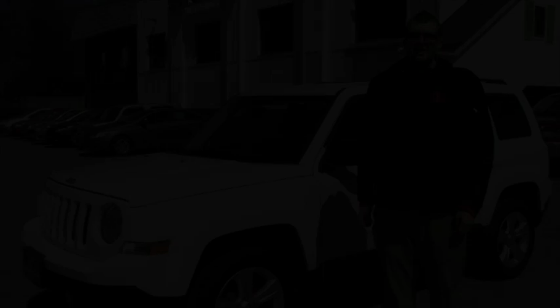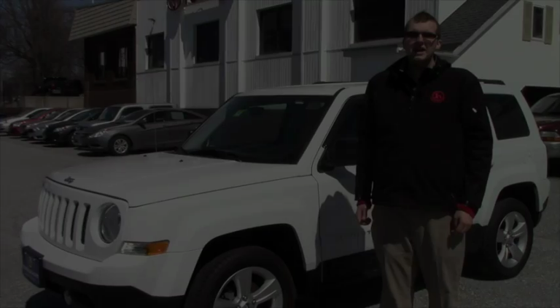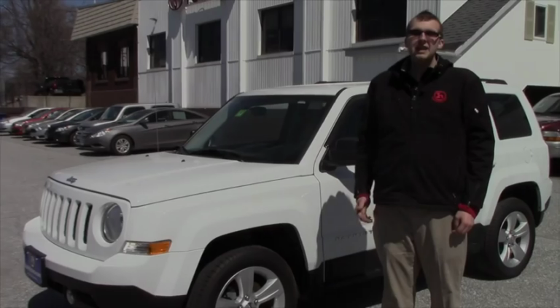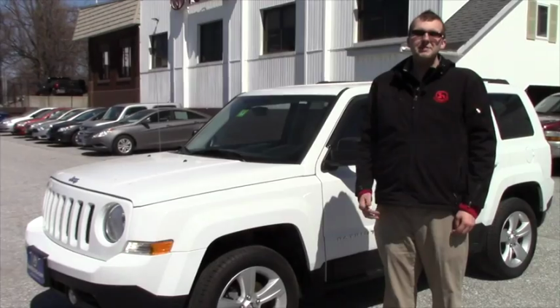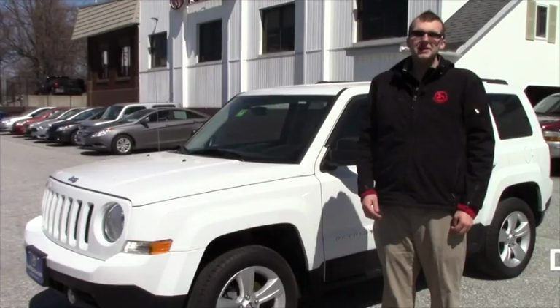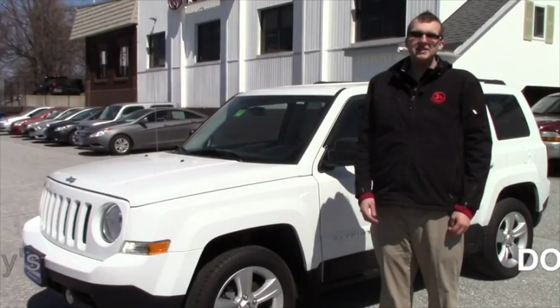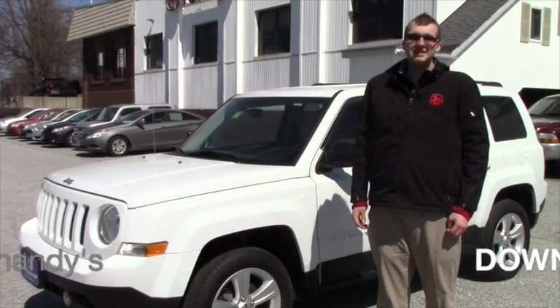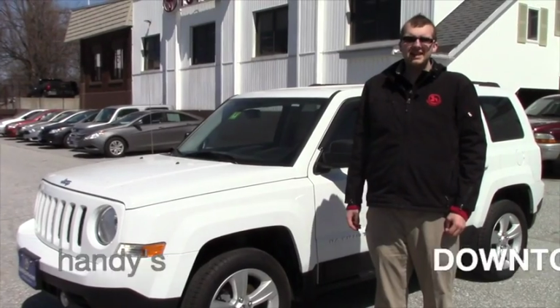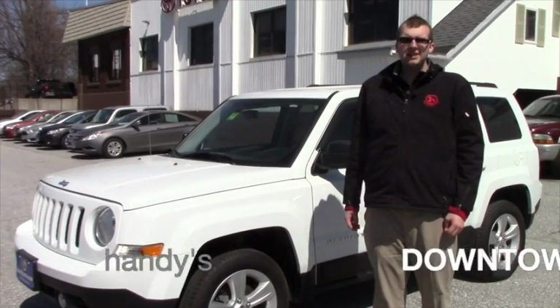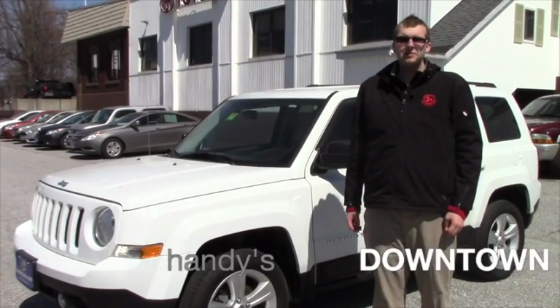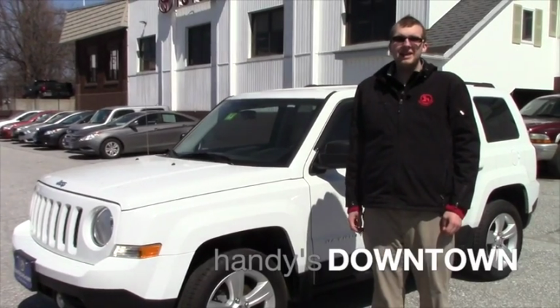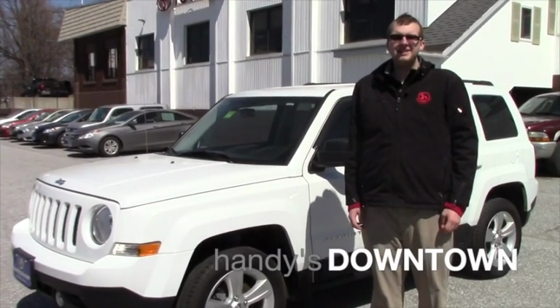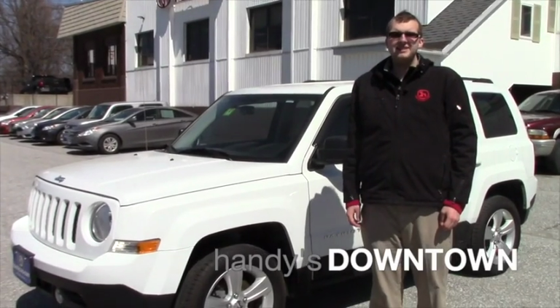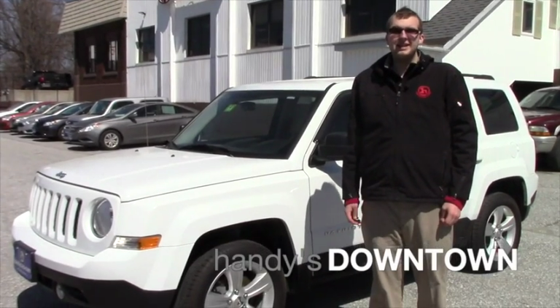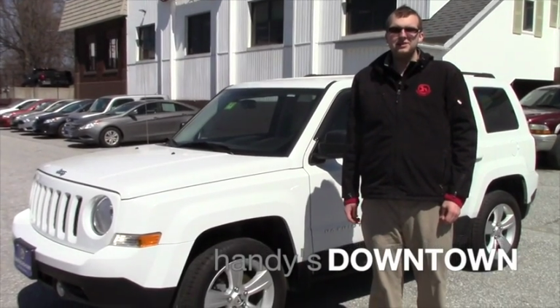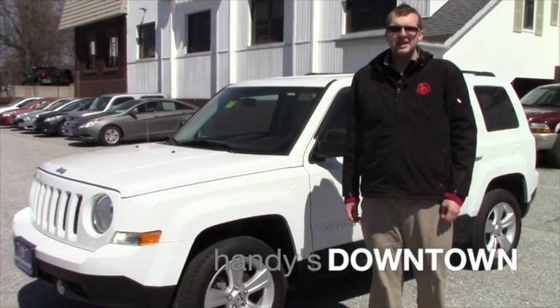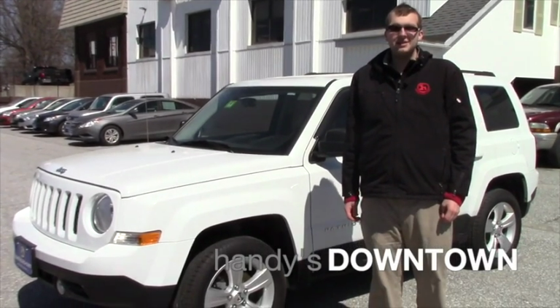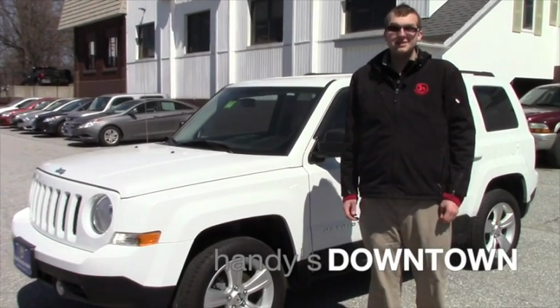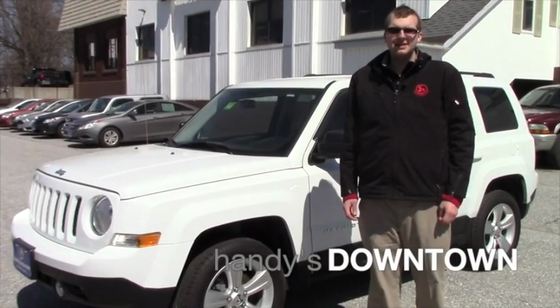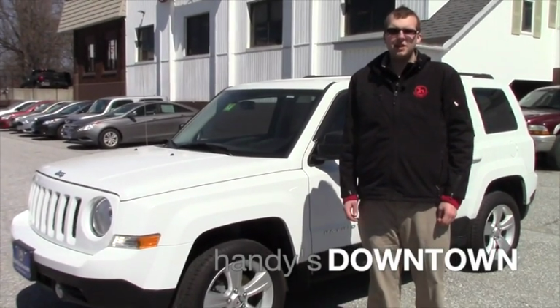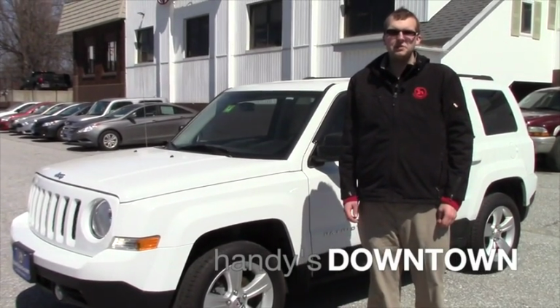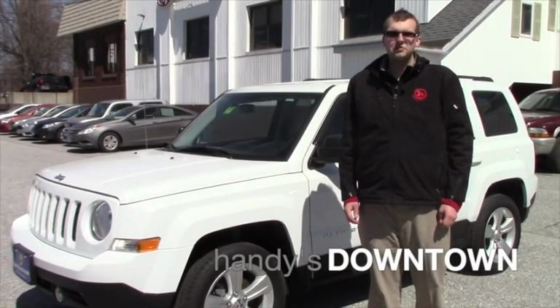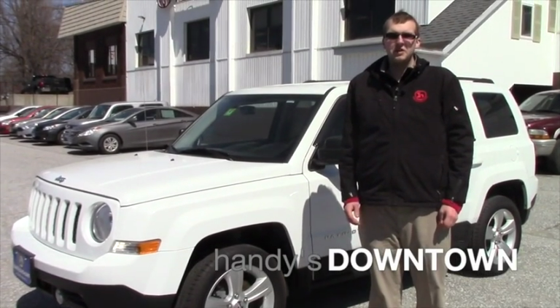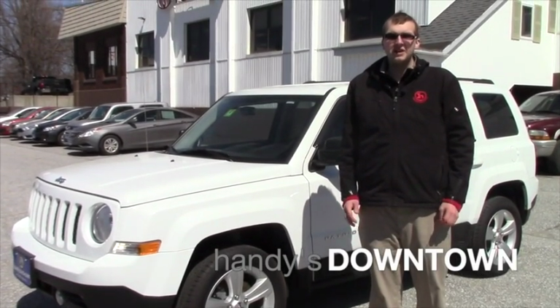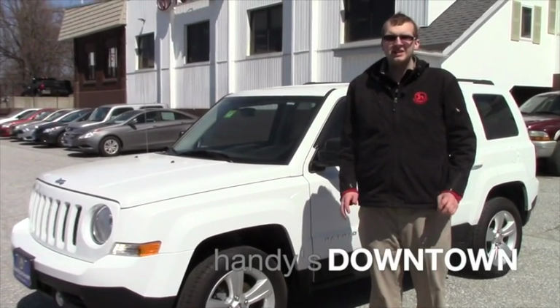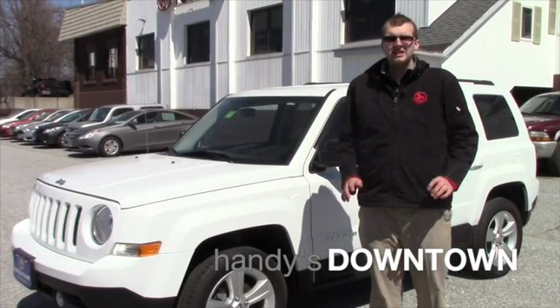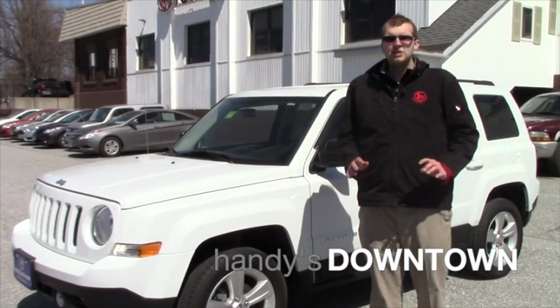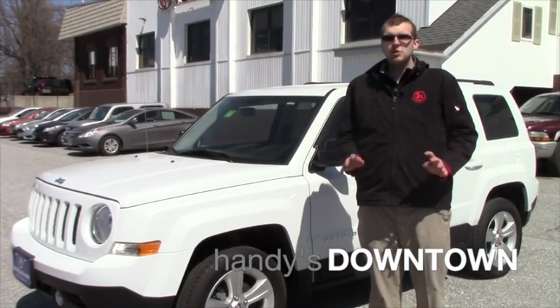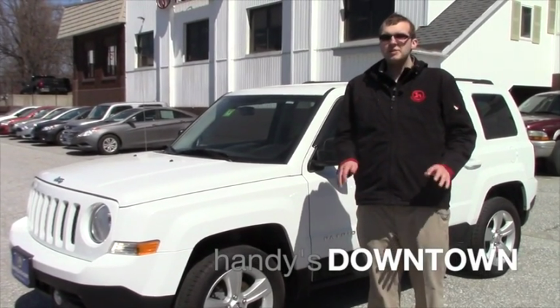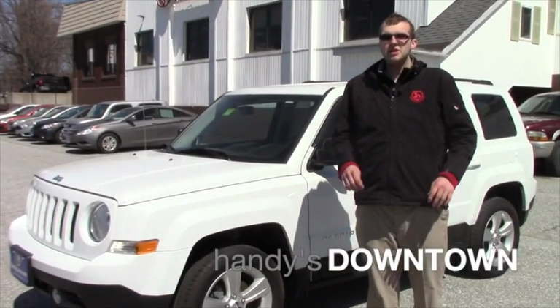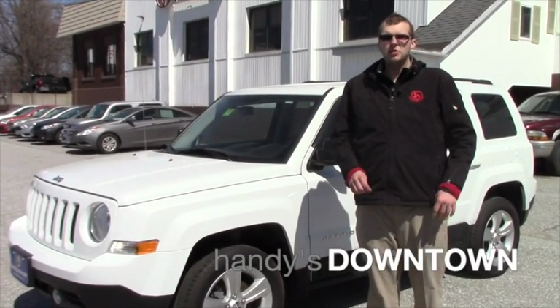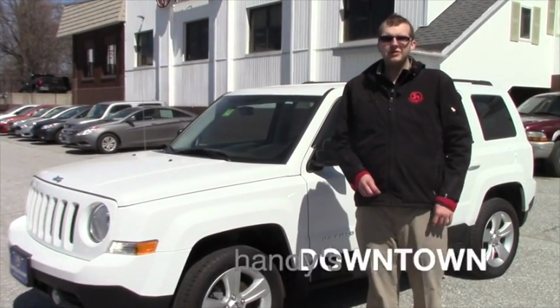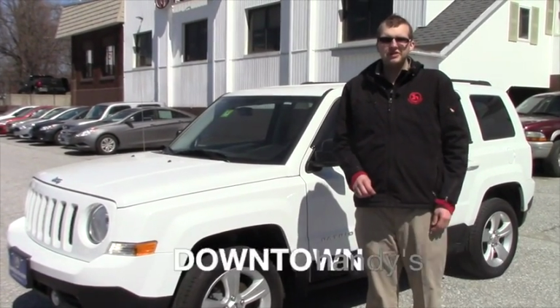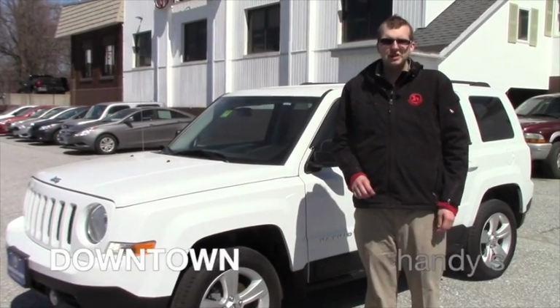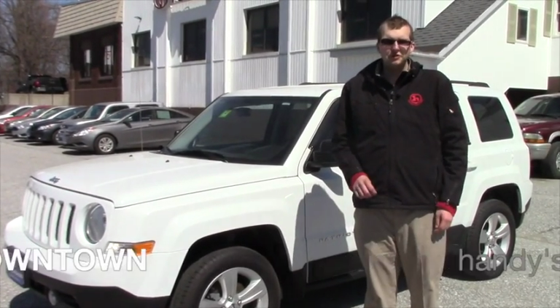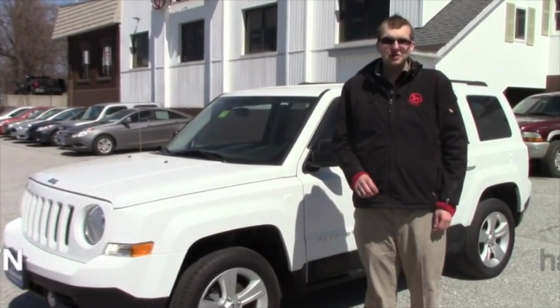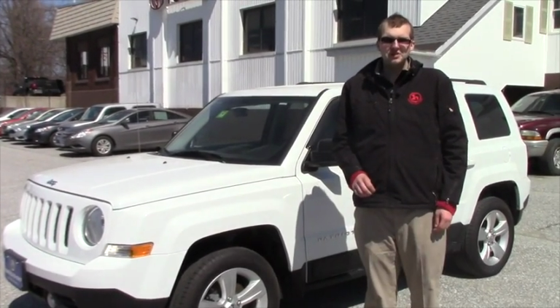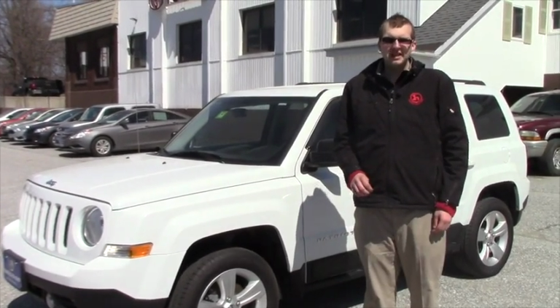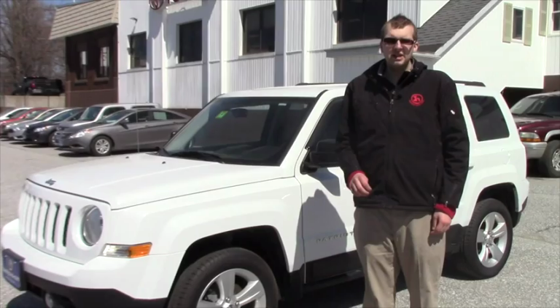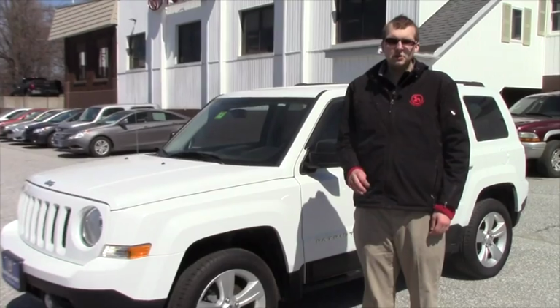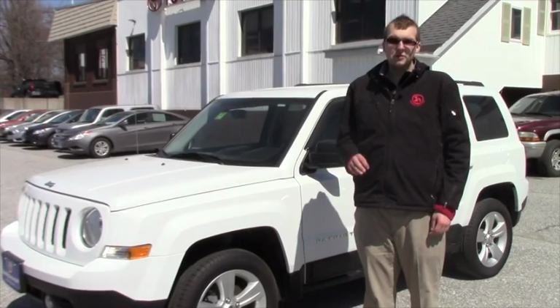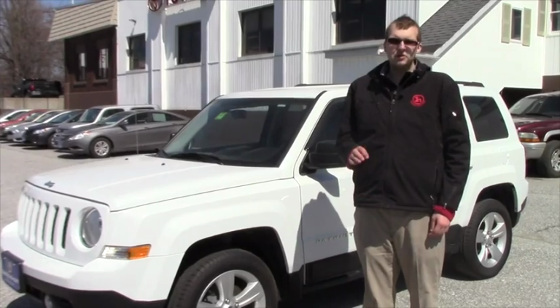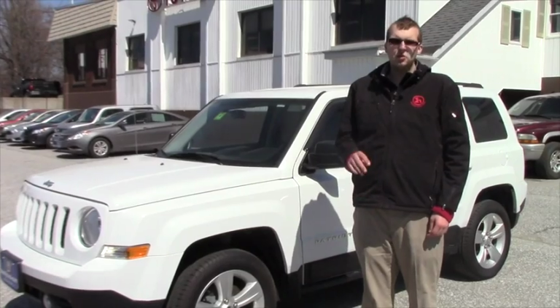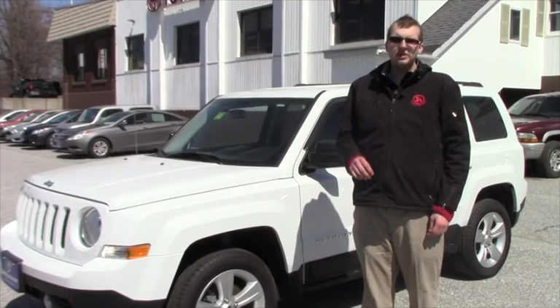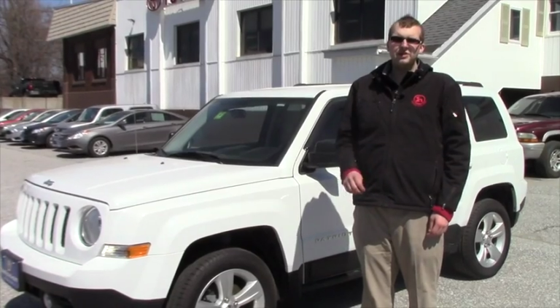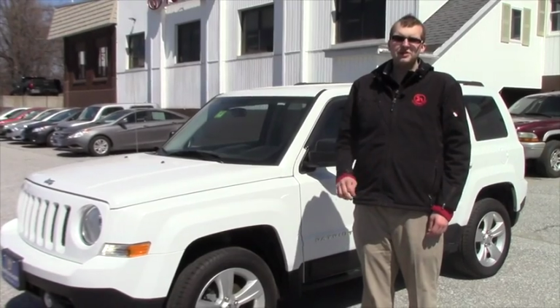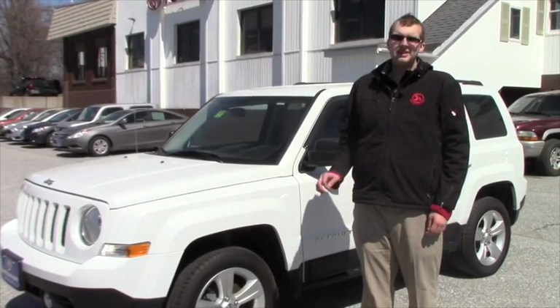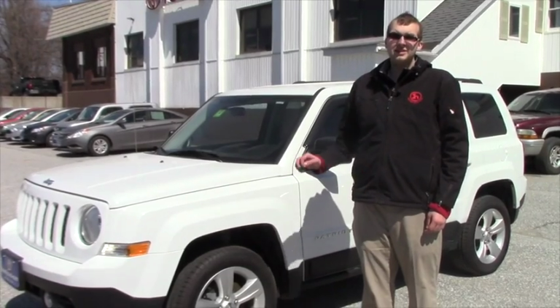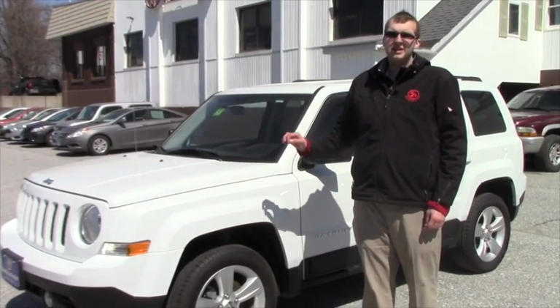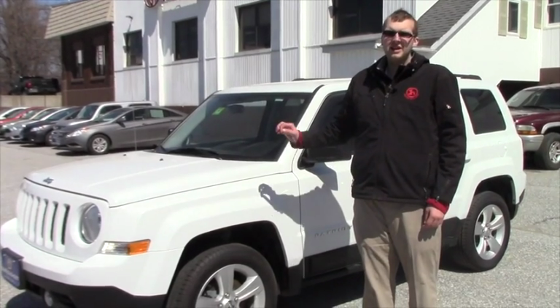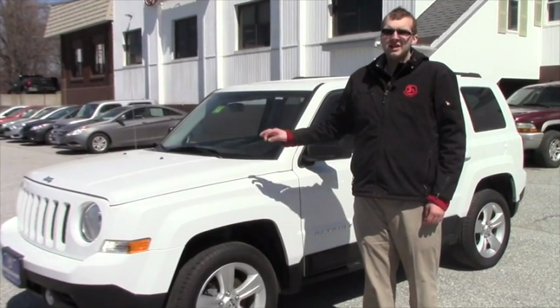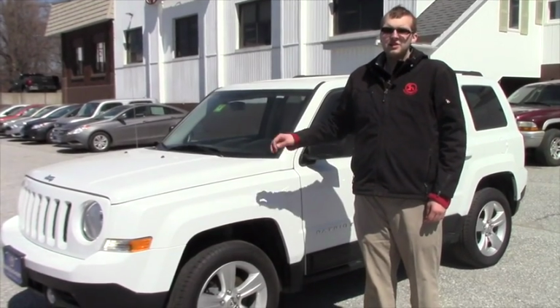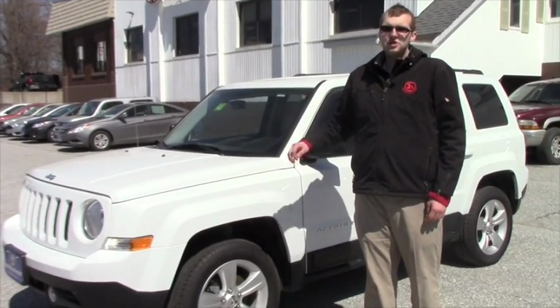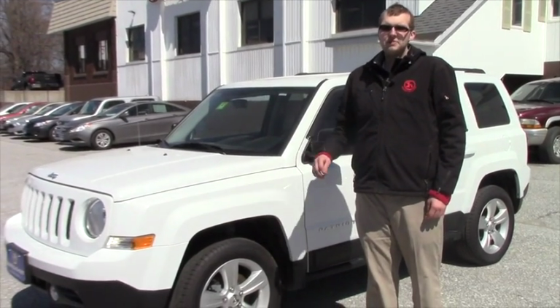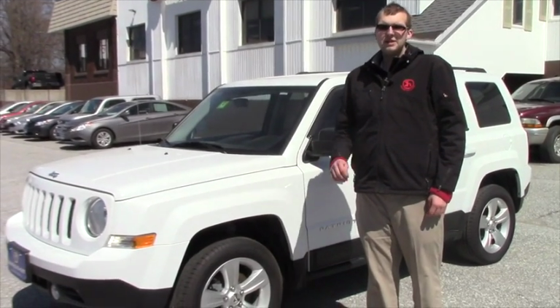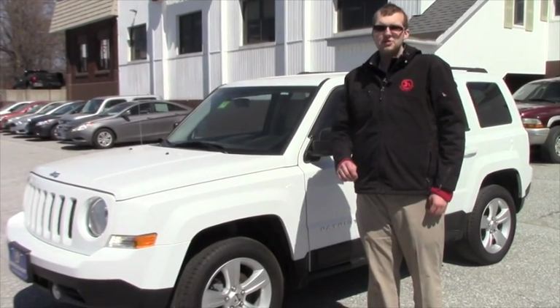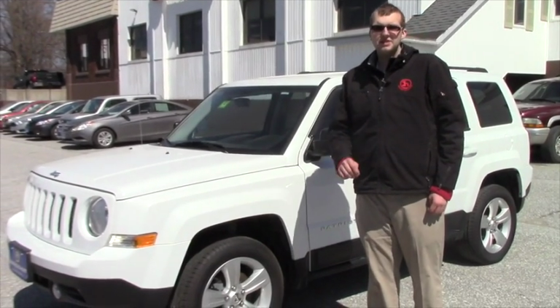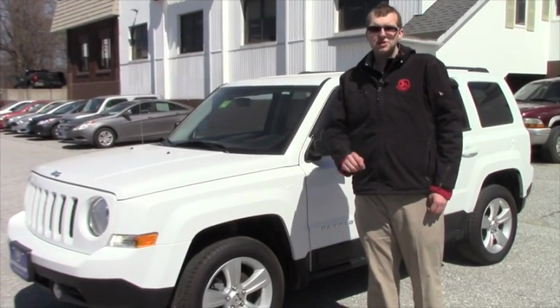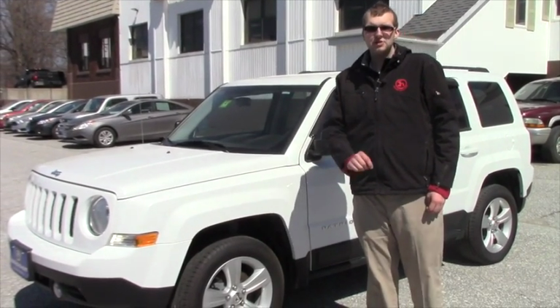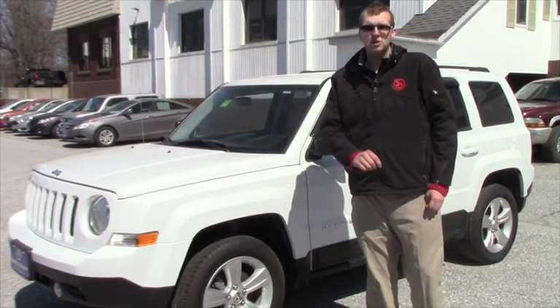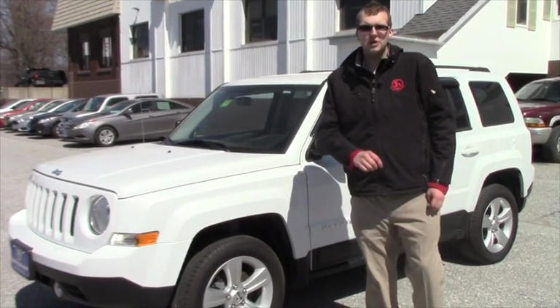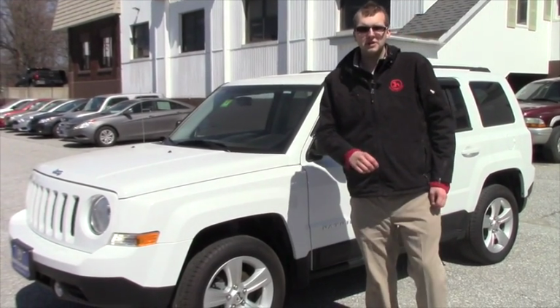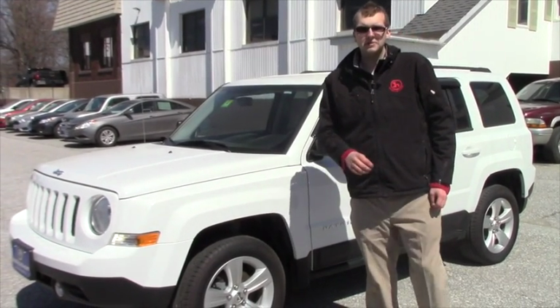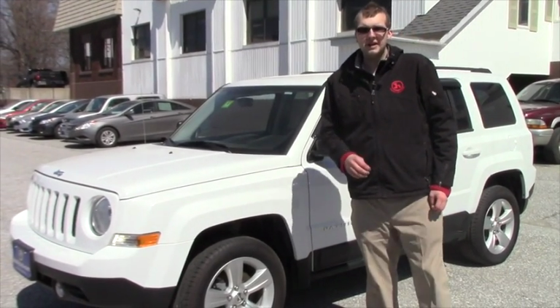Hey Mary, this is Caleb at Hanley Downtown in St. Albans, Vermont. I just want to make a quick video for you today going over the 2013 Jeep Patriot that you inquired about.